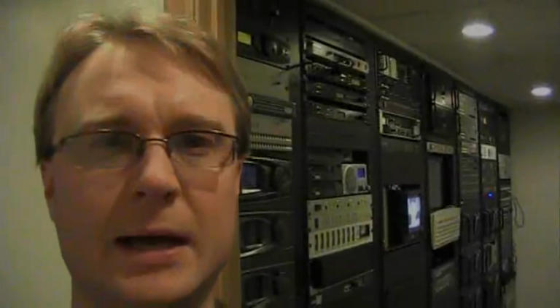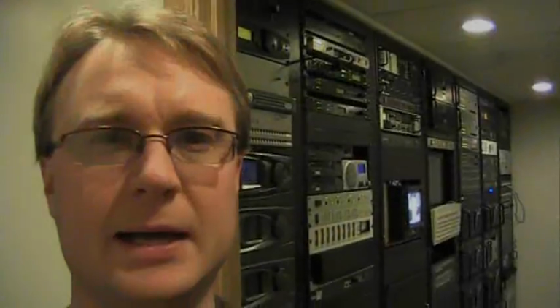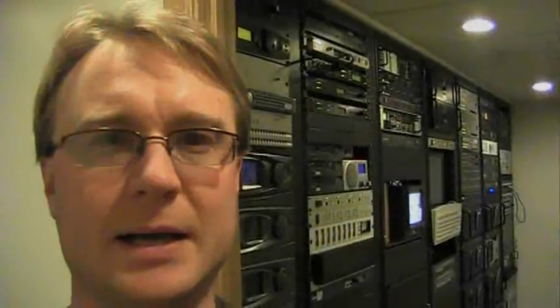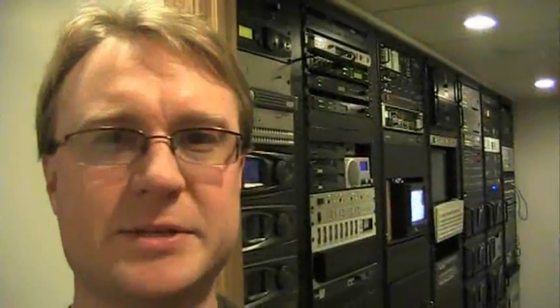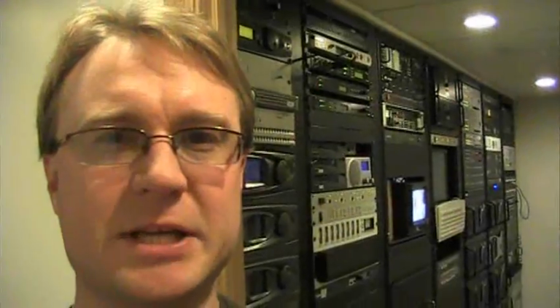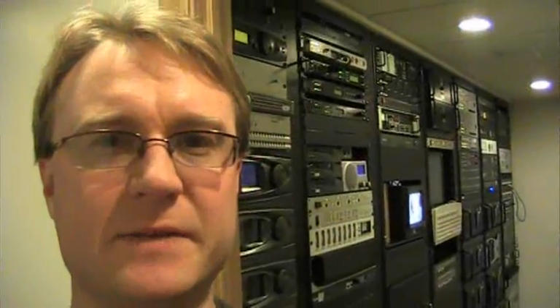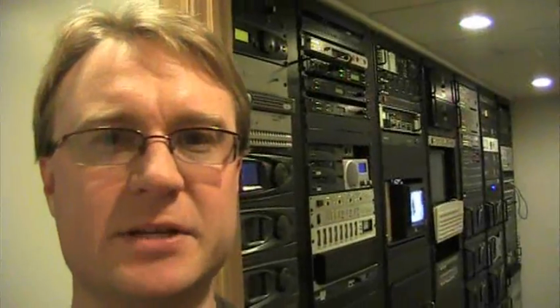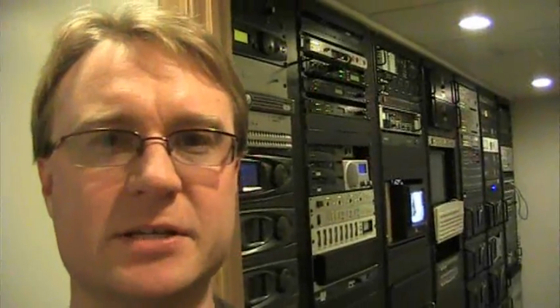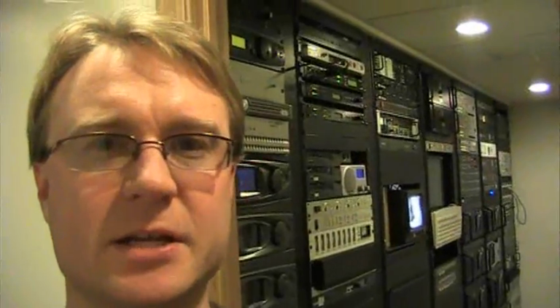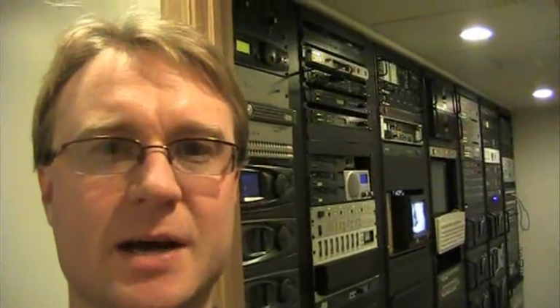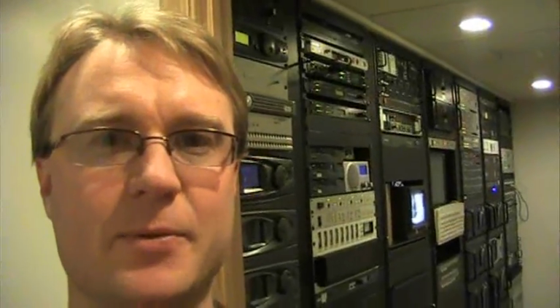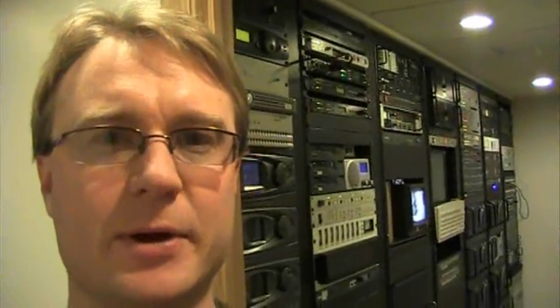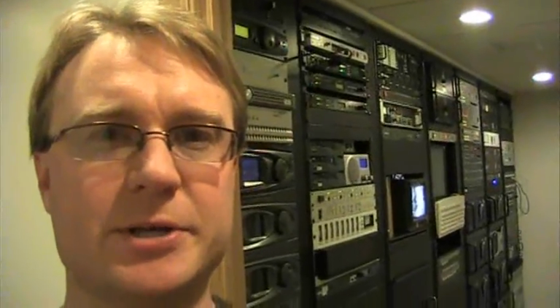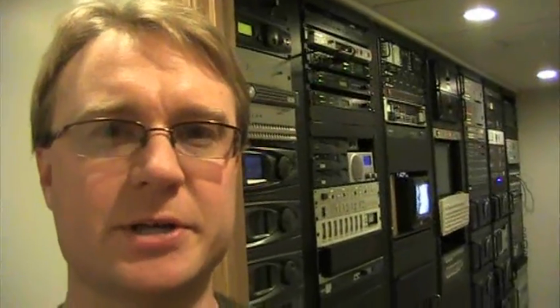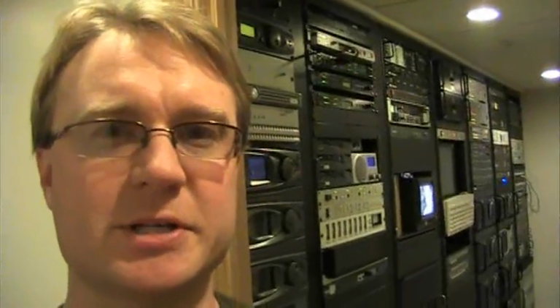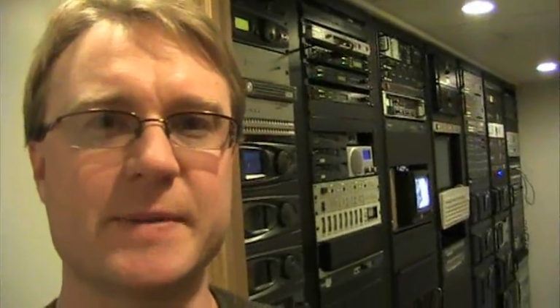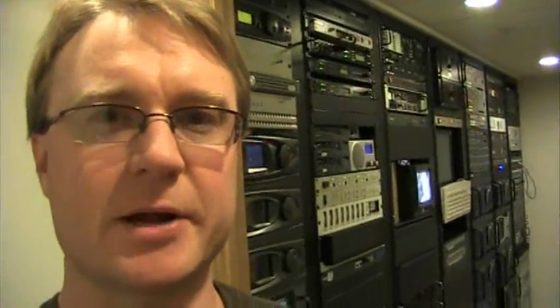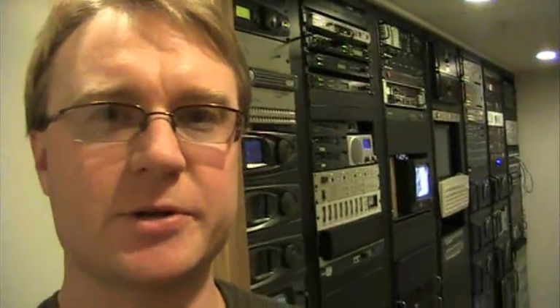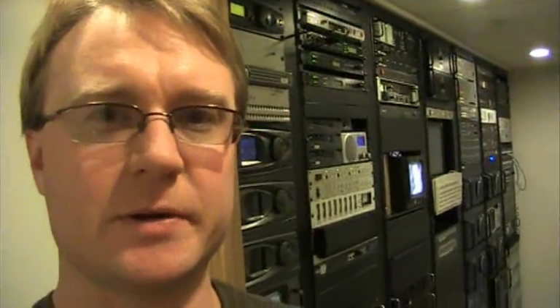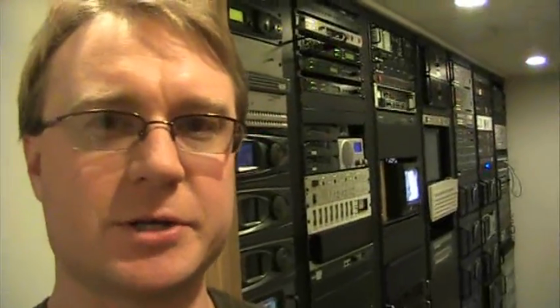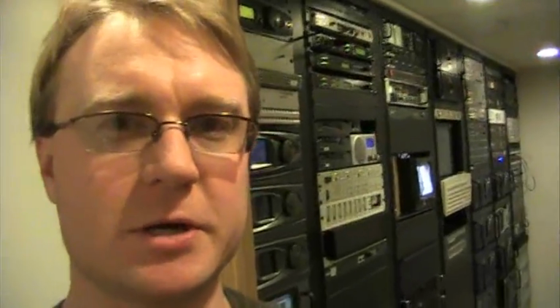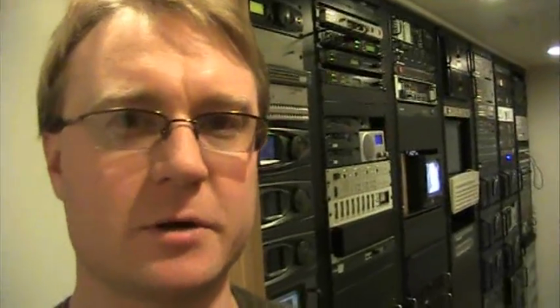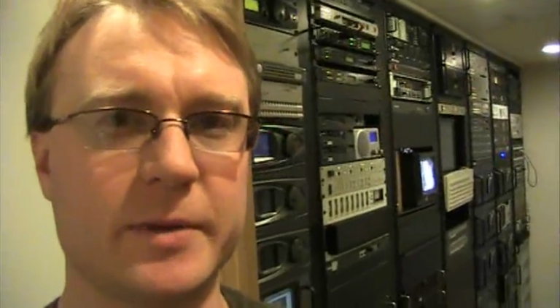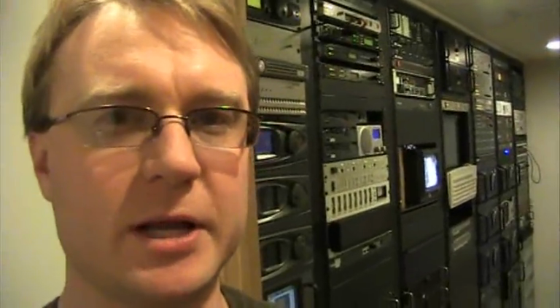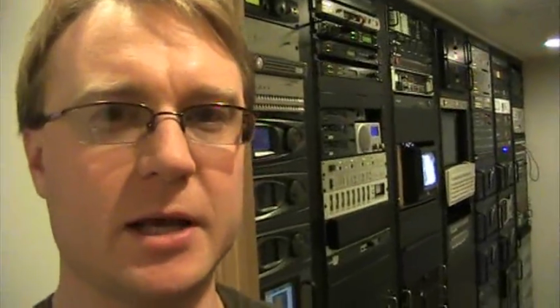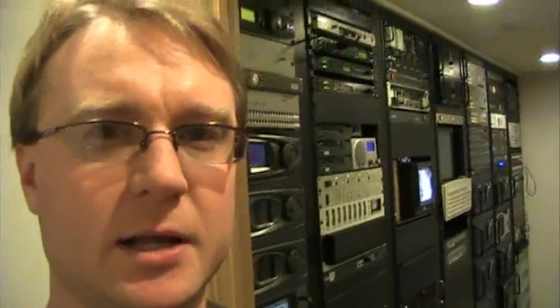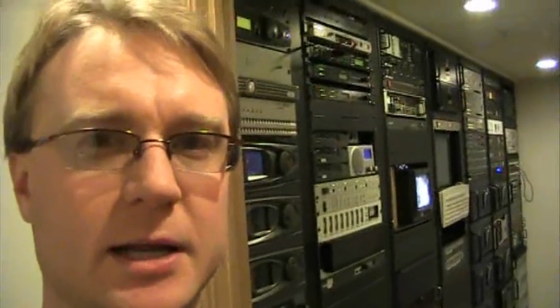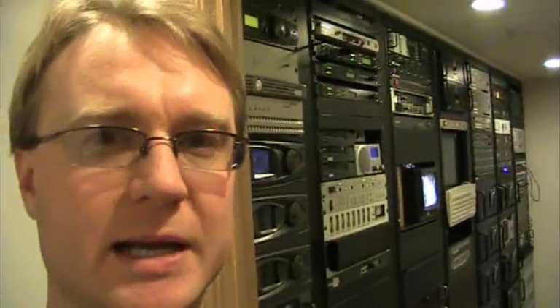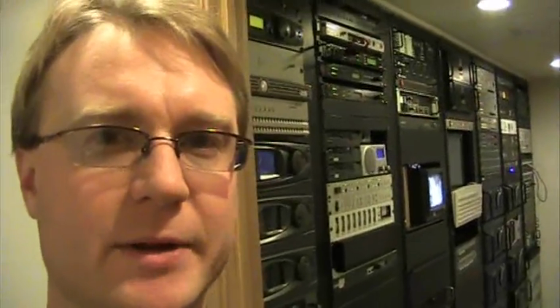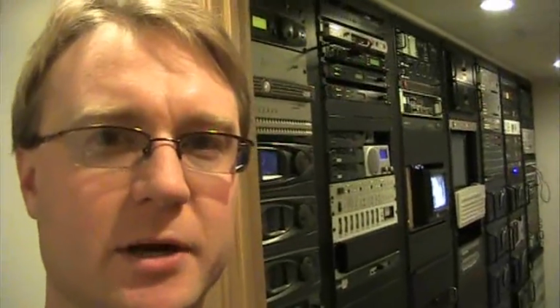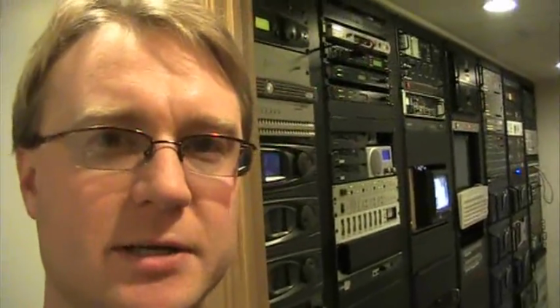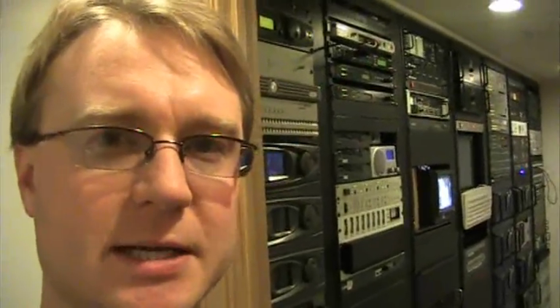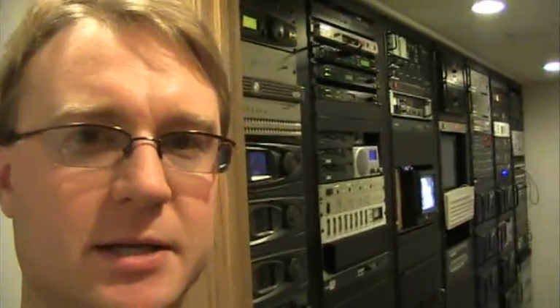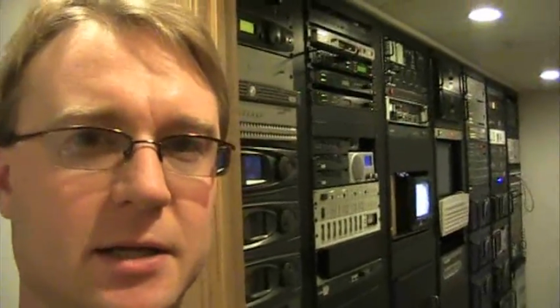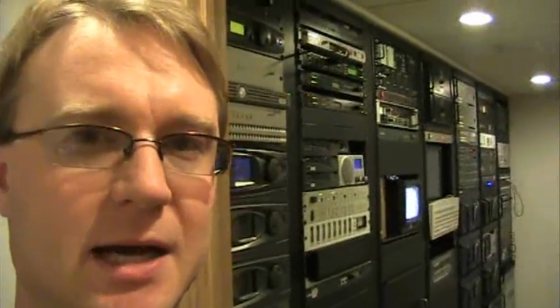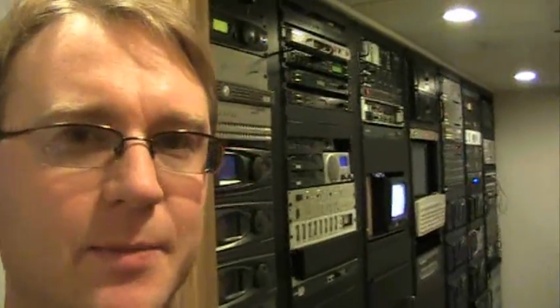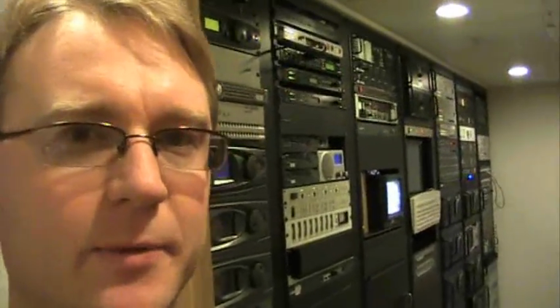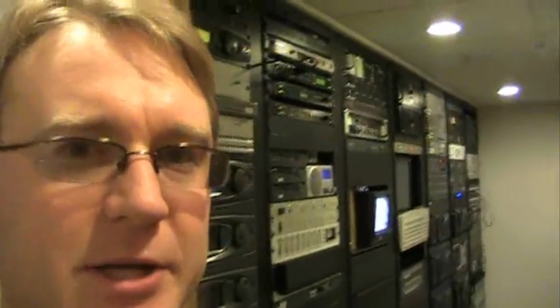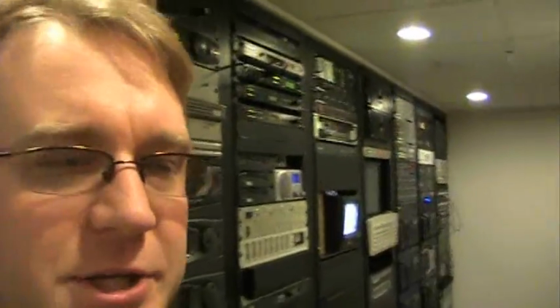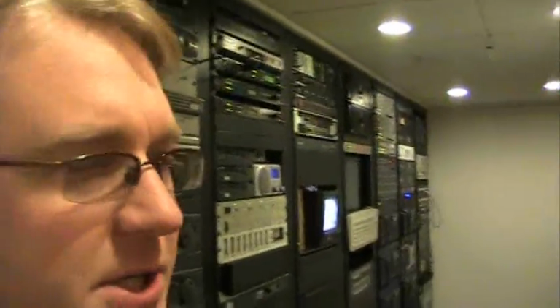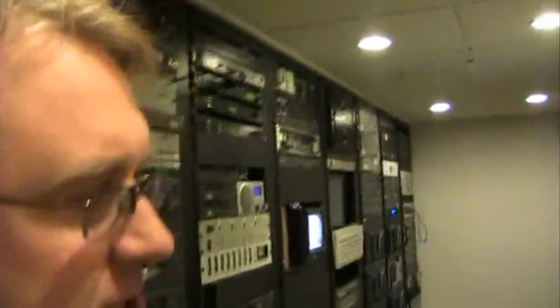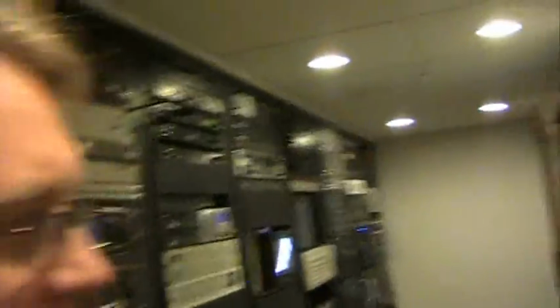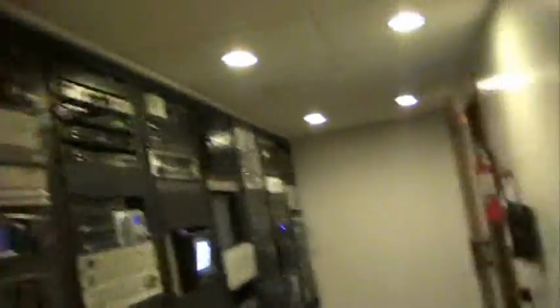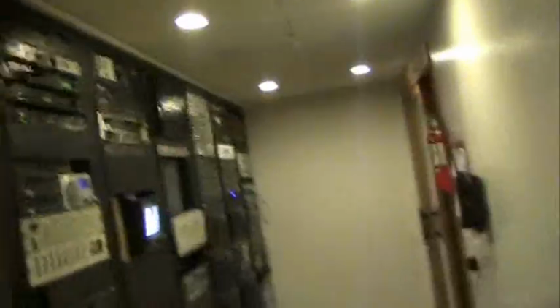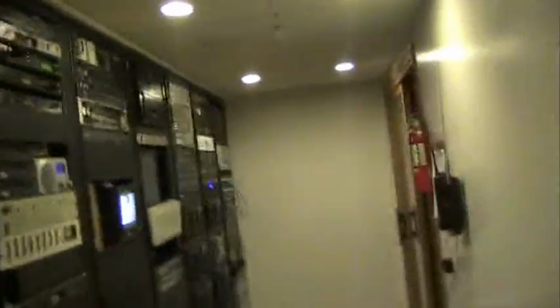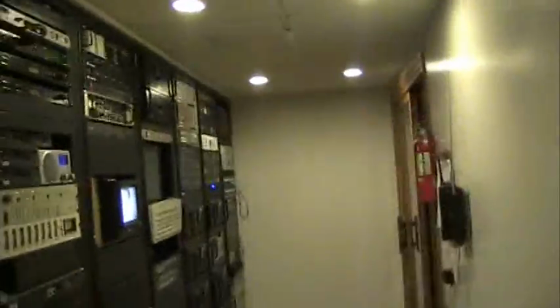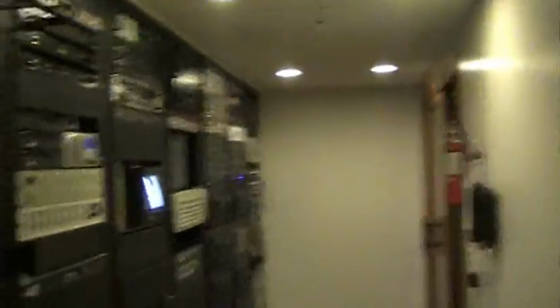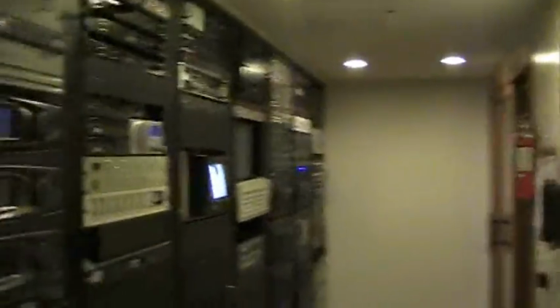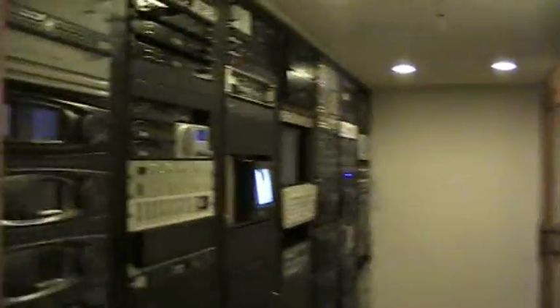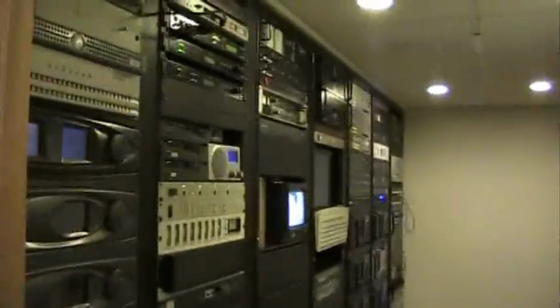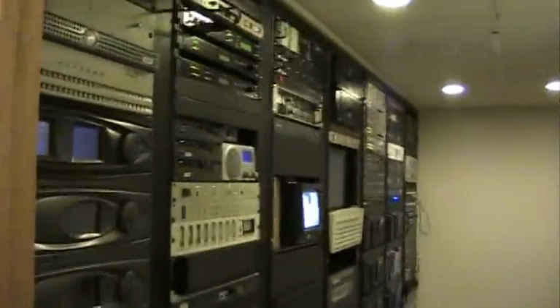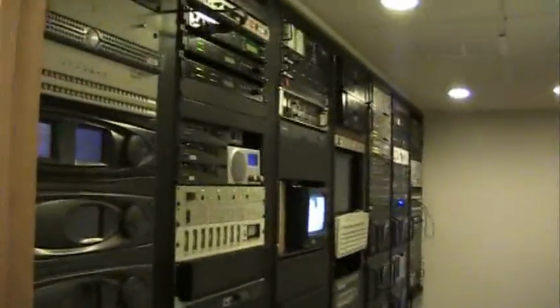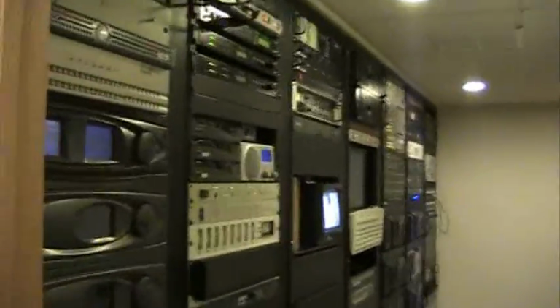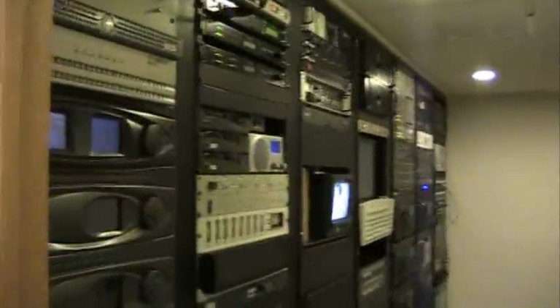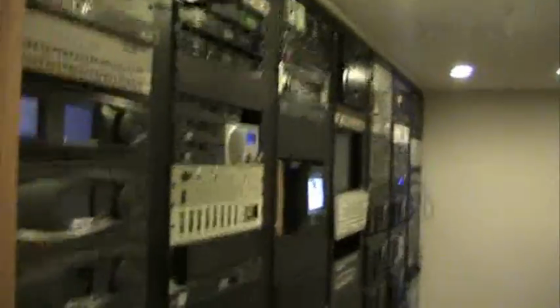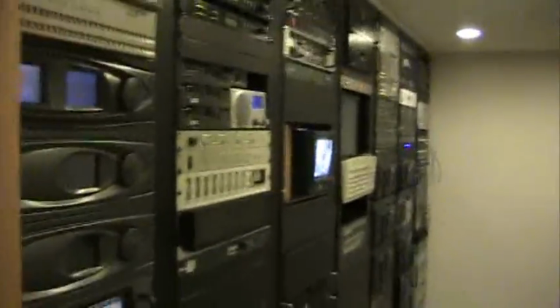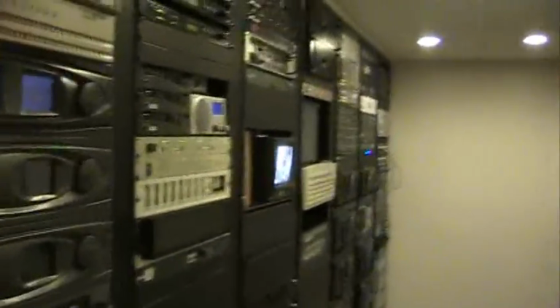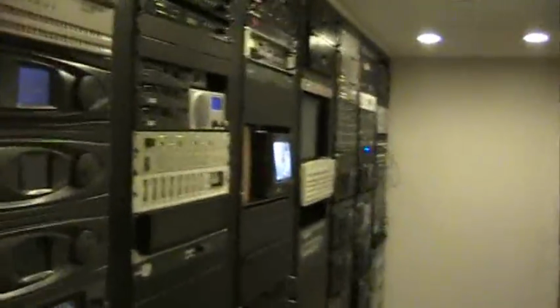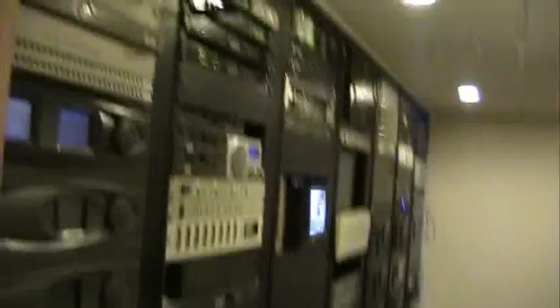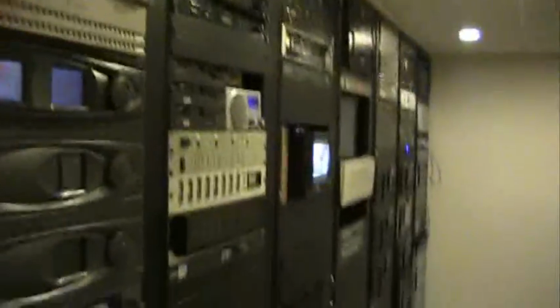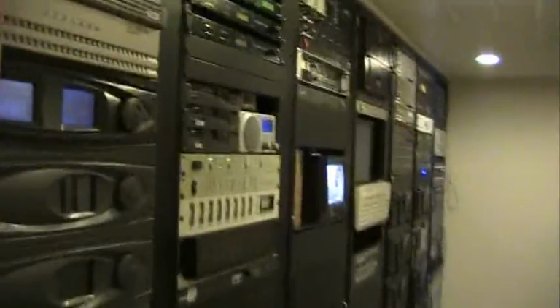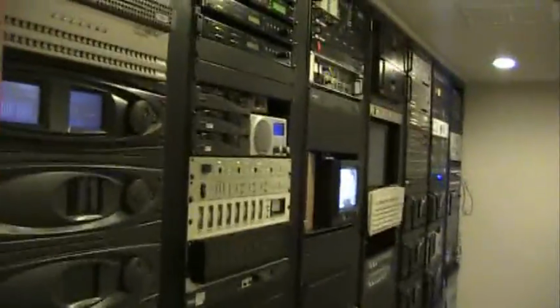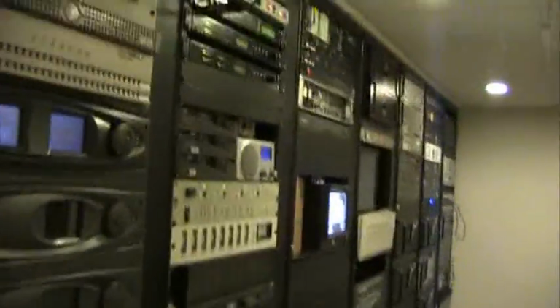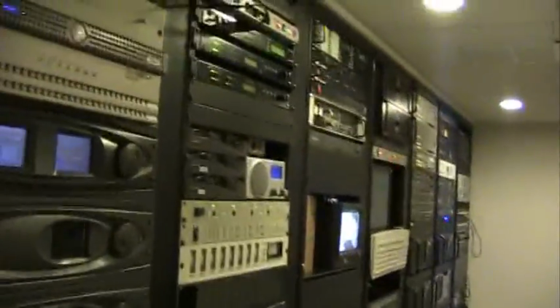Hi, I'm Steve Sisson, Operations Manager at Sheridan Media, and I'm in our Technical Operations Center. This is where we have a lot of our high-tech radio gear.